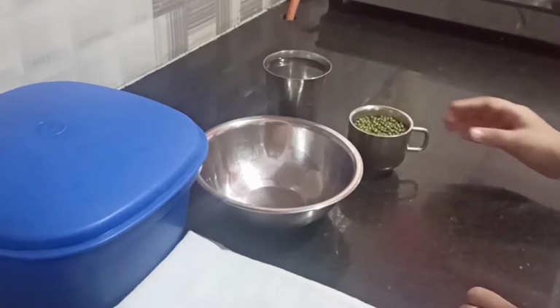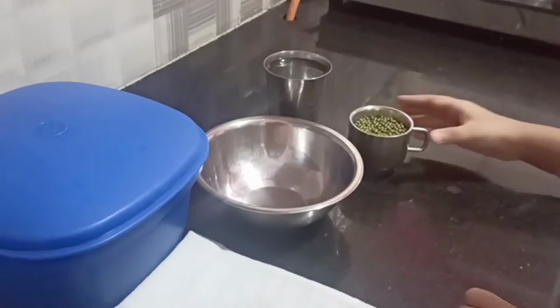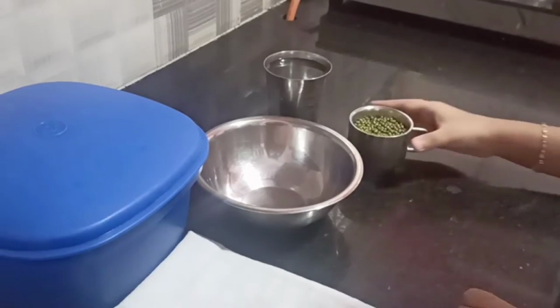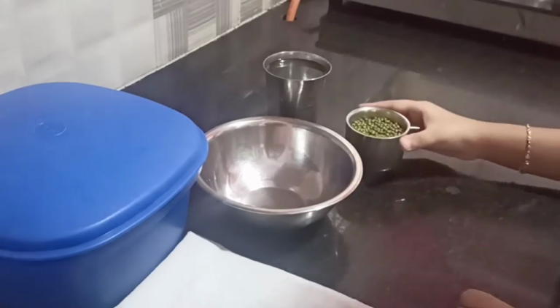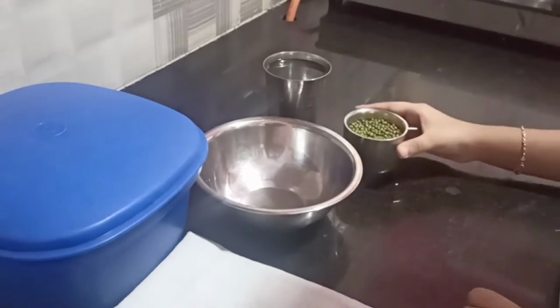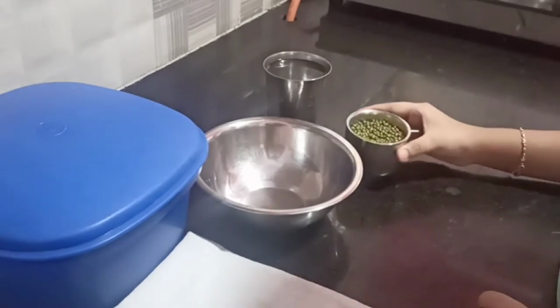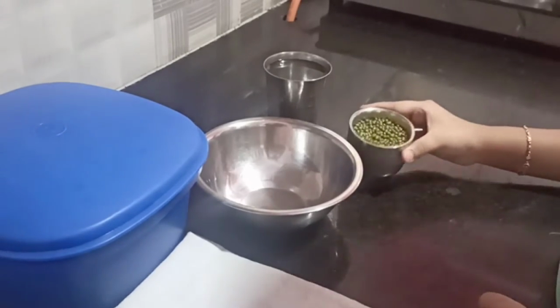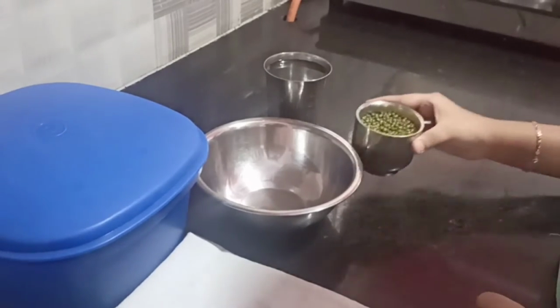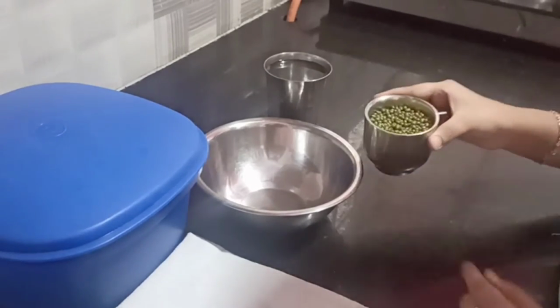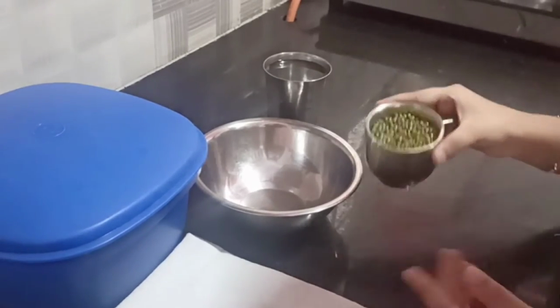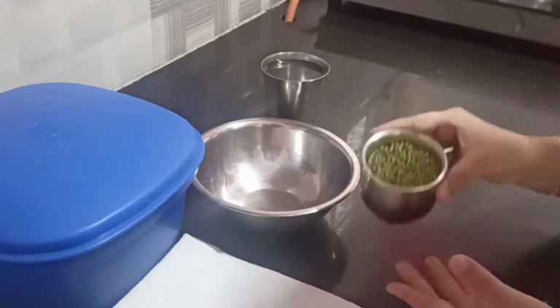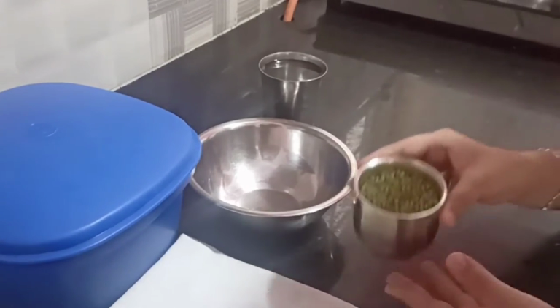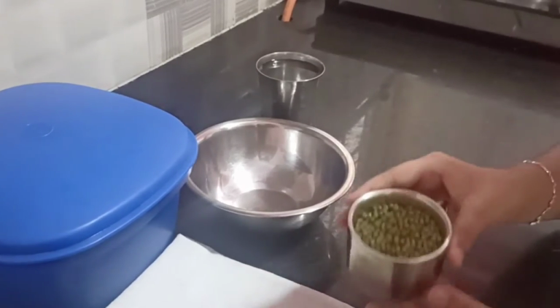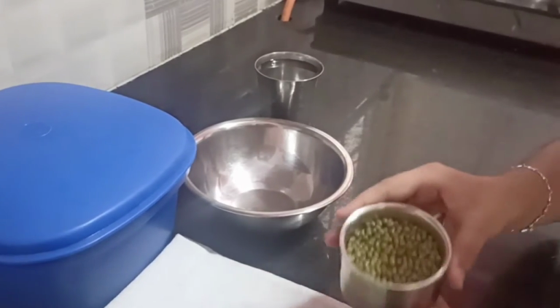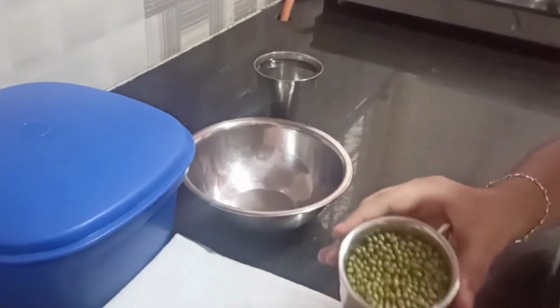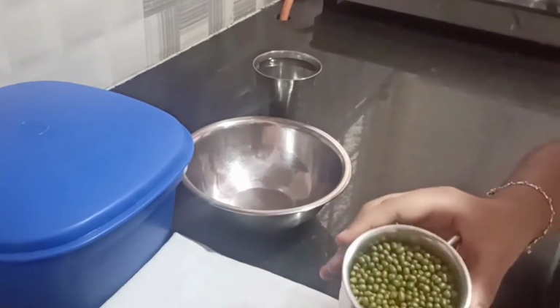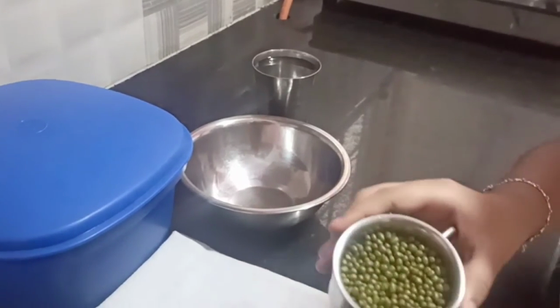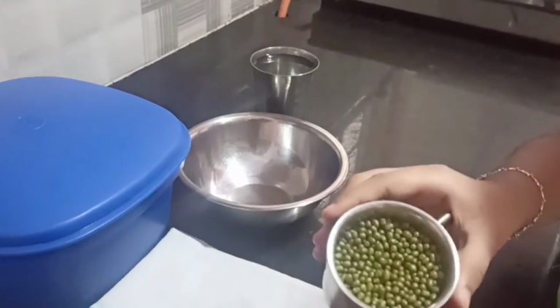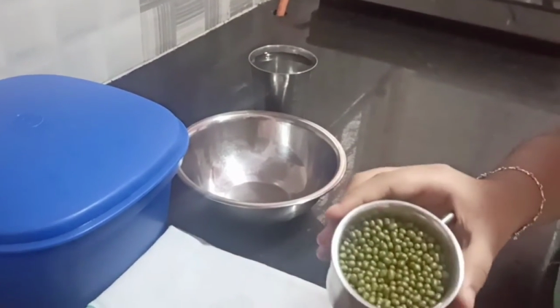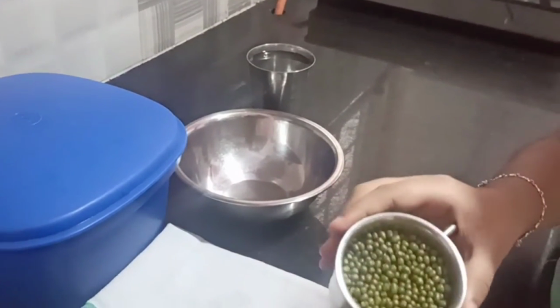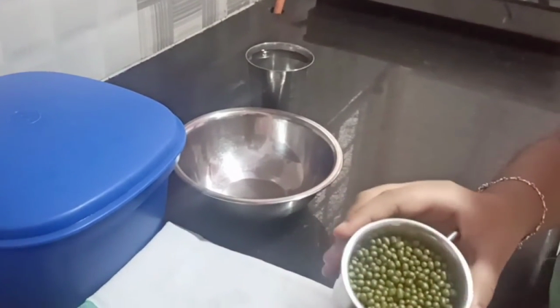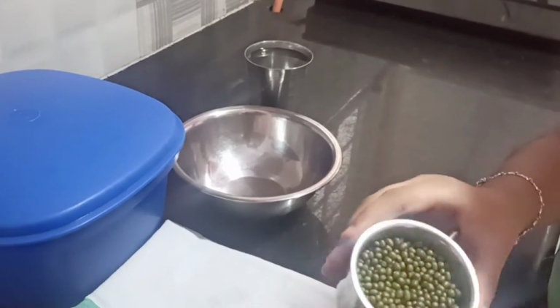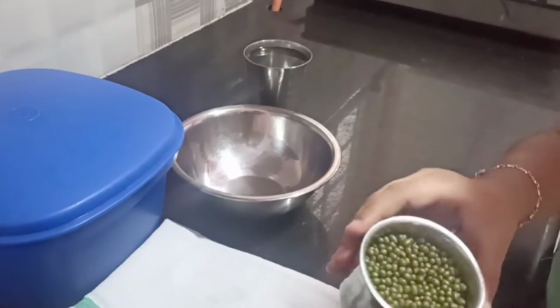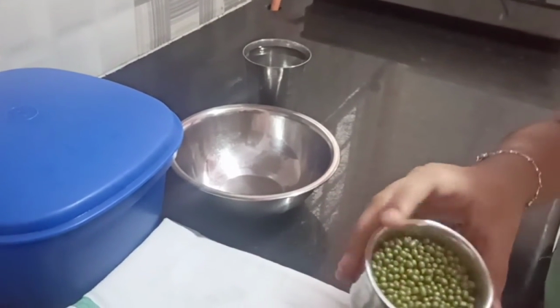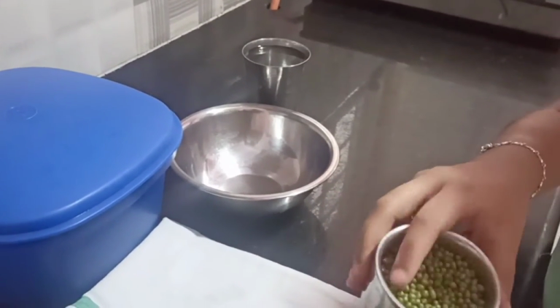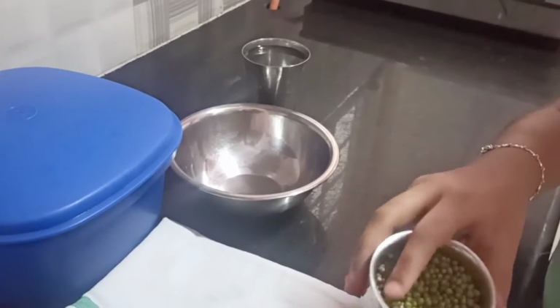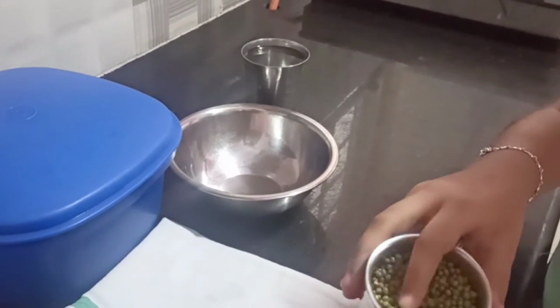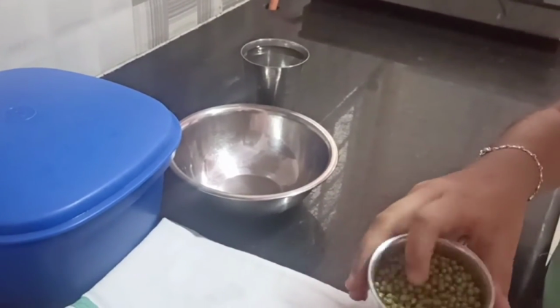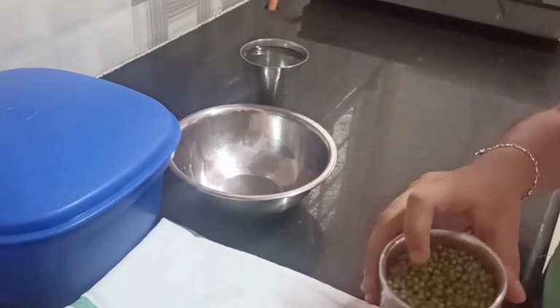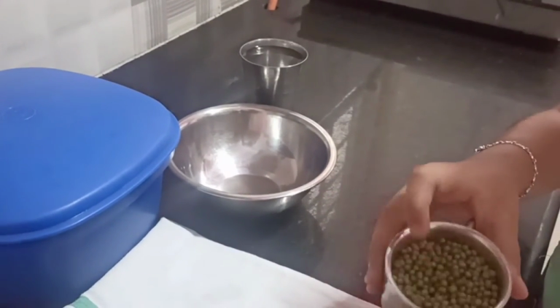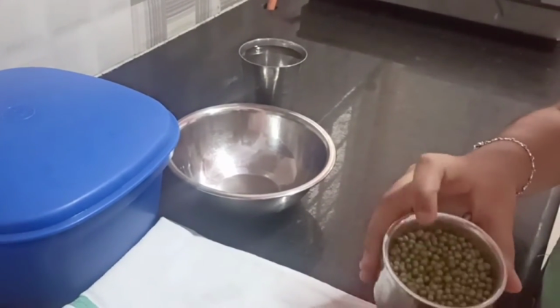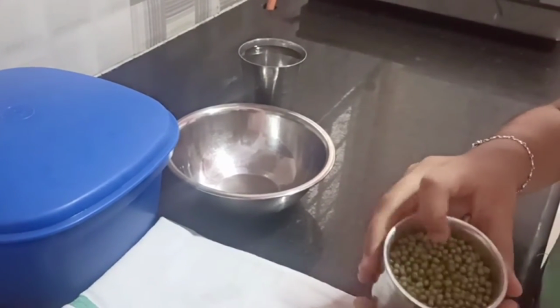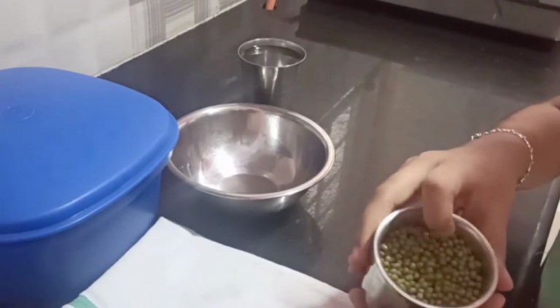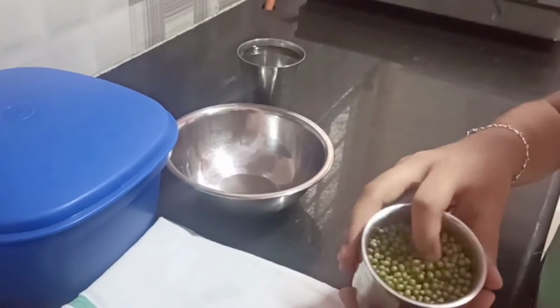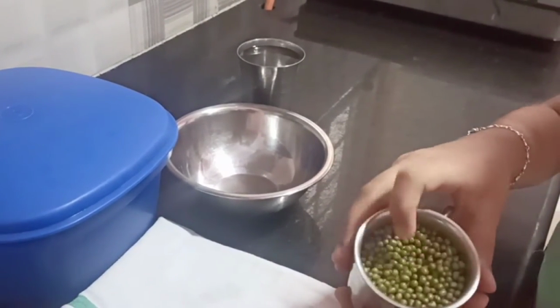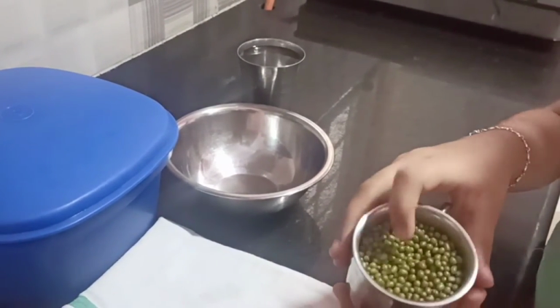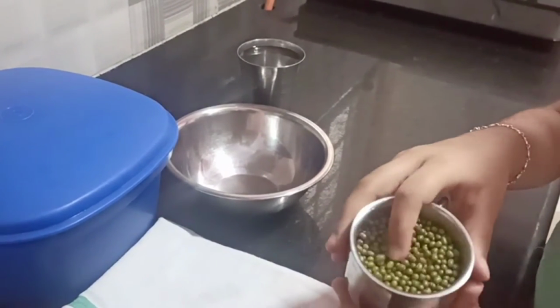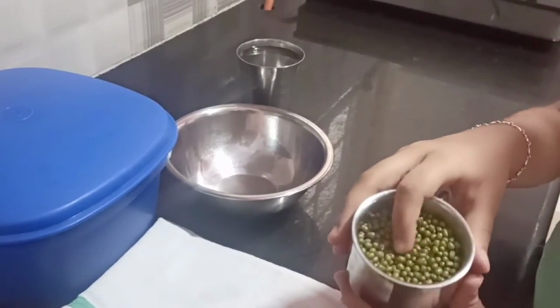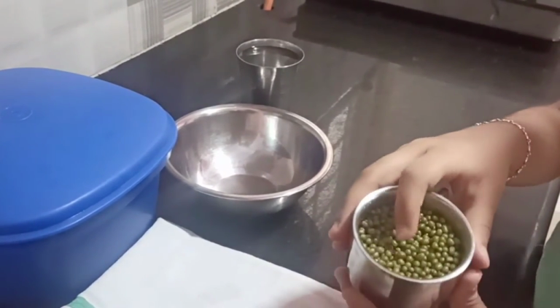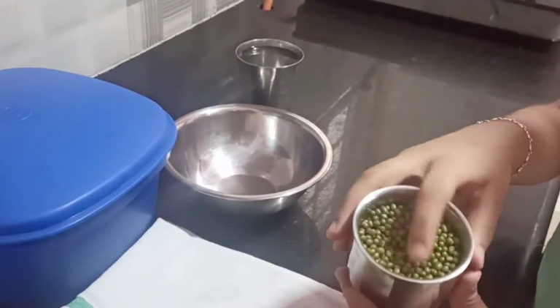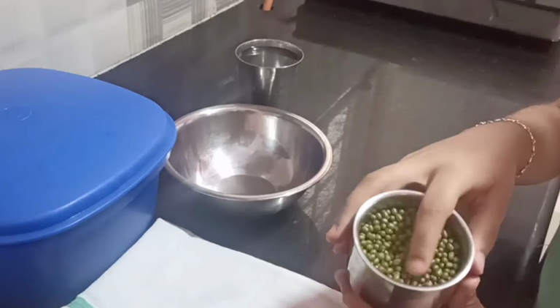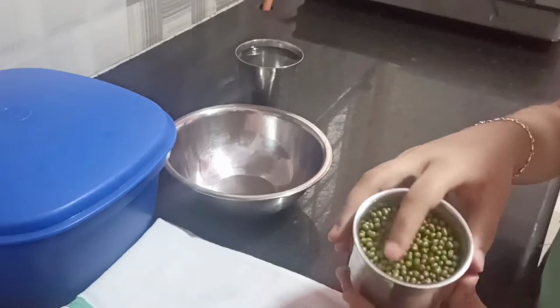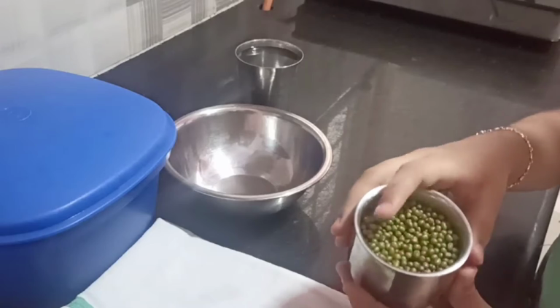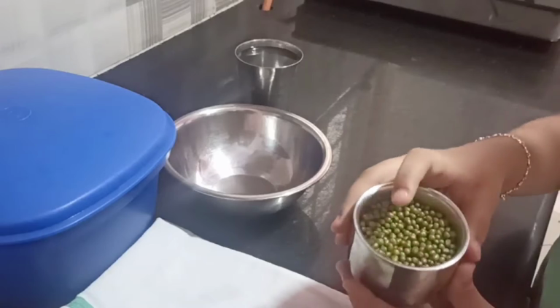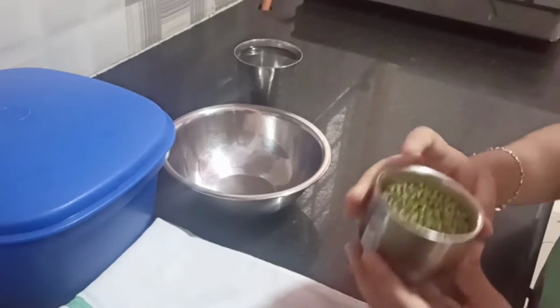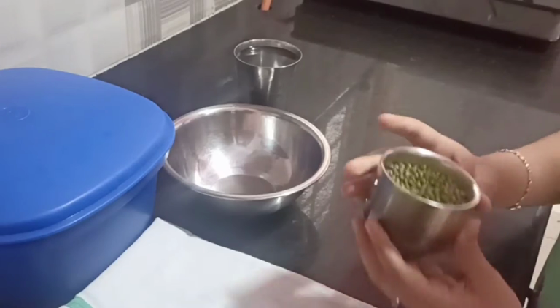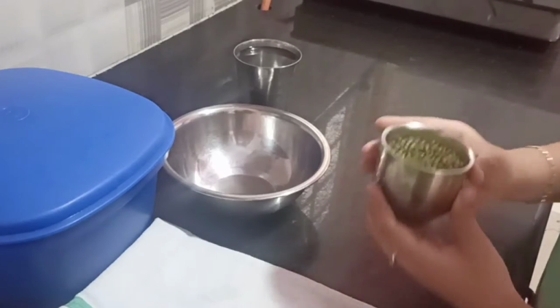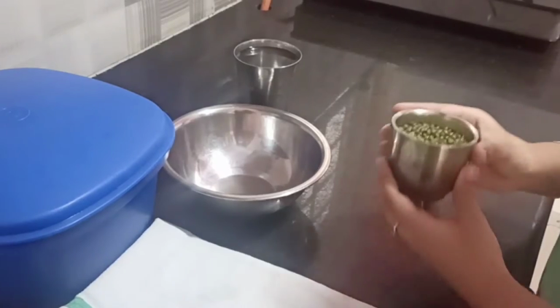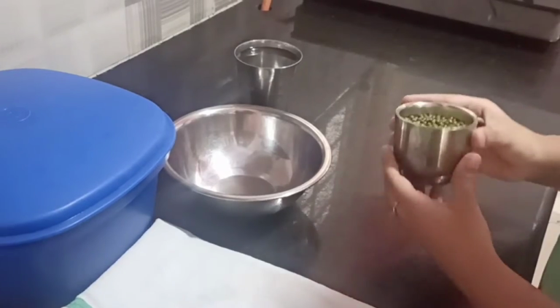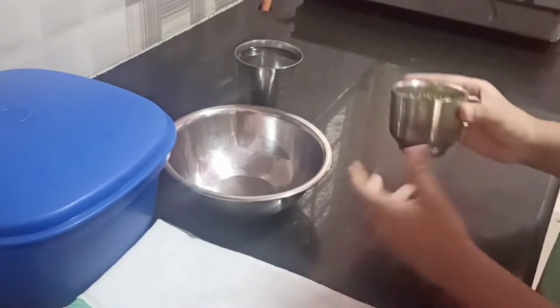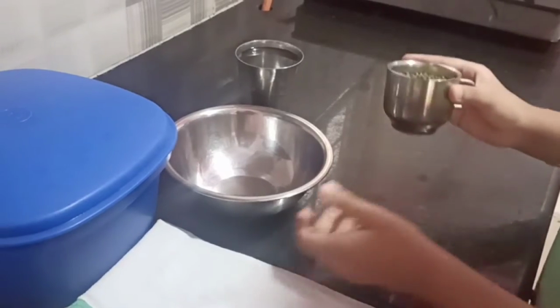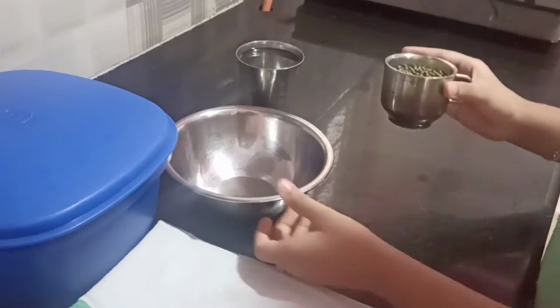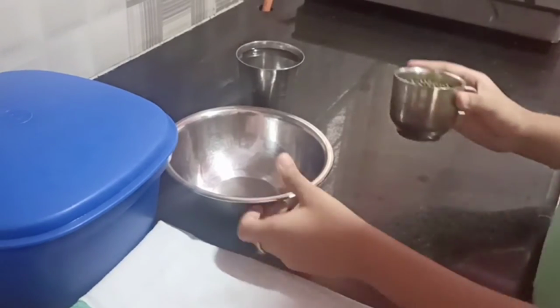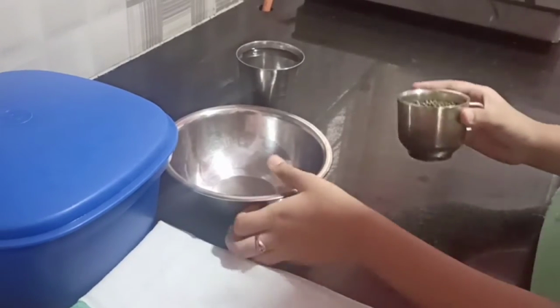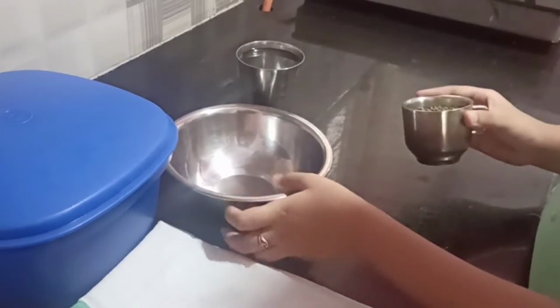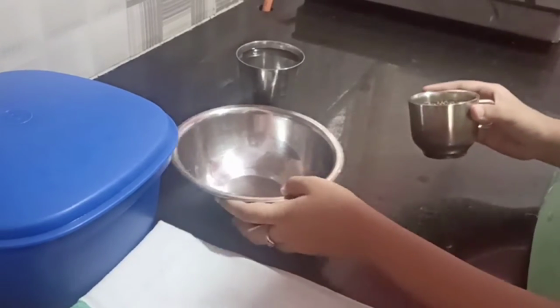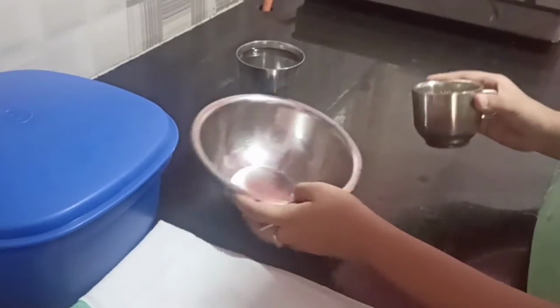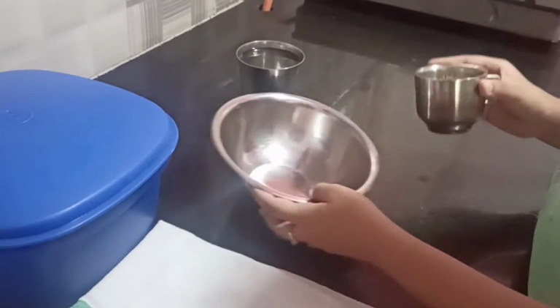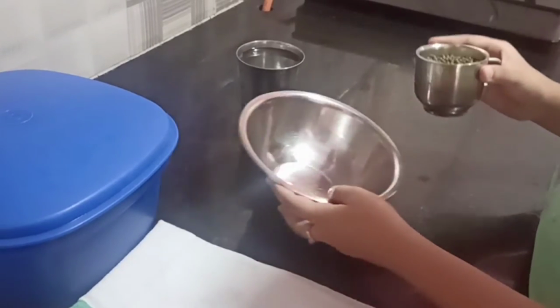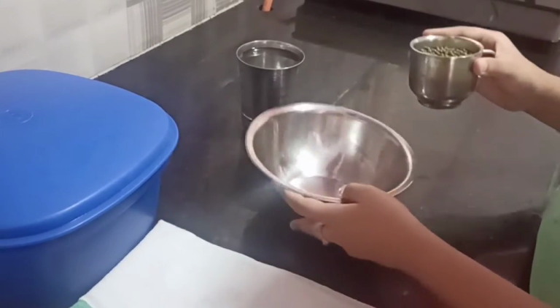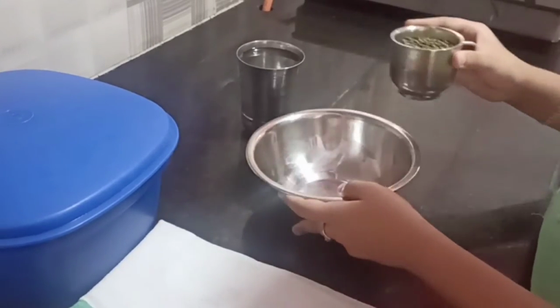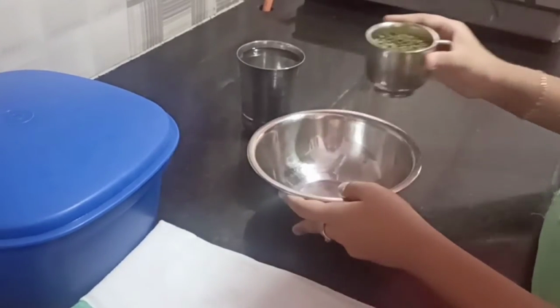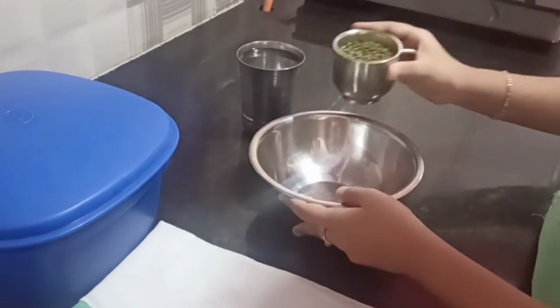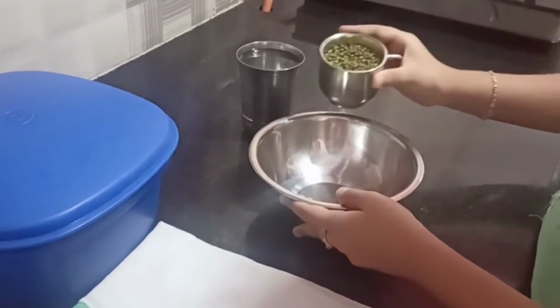First I have to take a cup of these green grams. You can look at it. I am going to put it into a bowl.